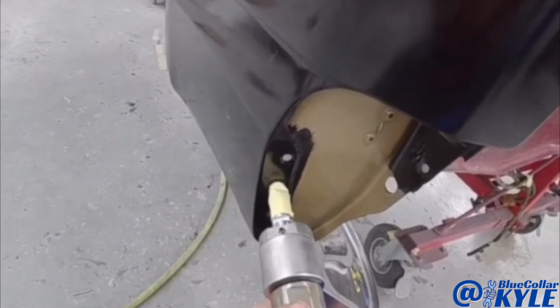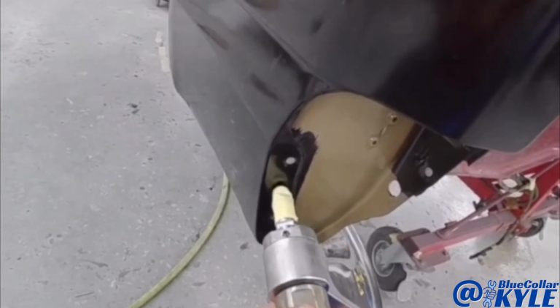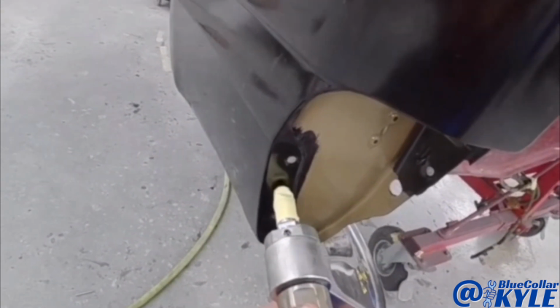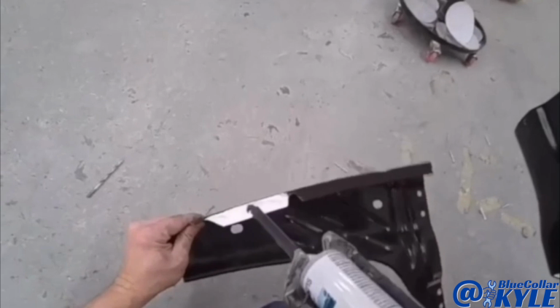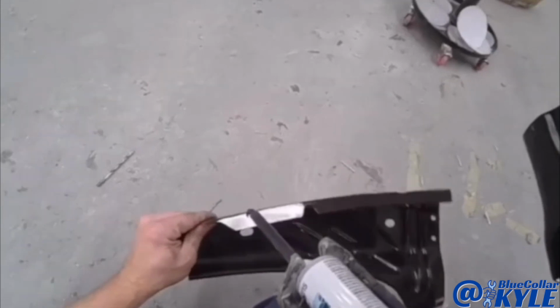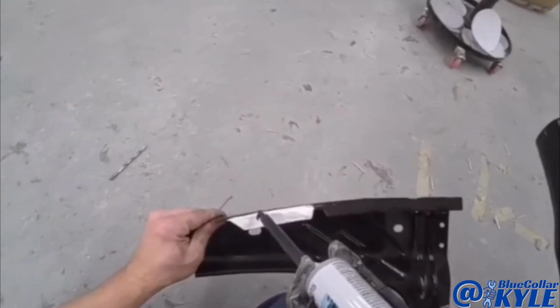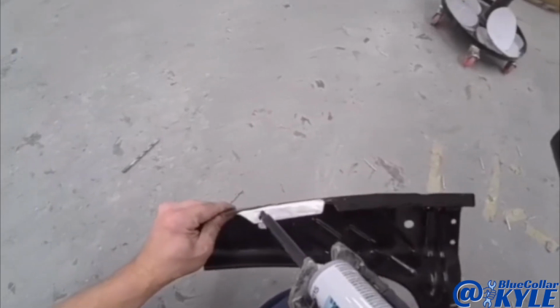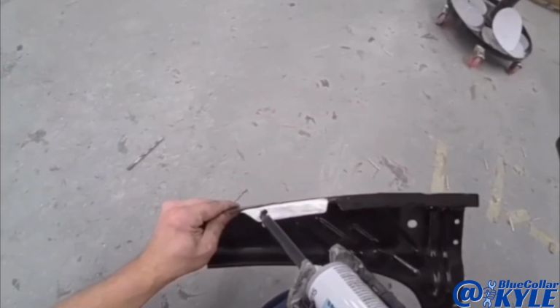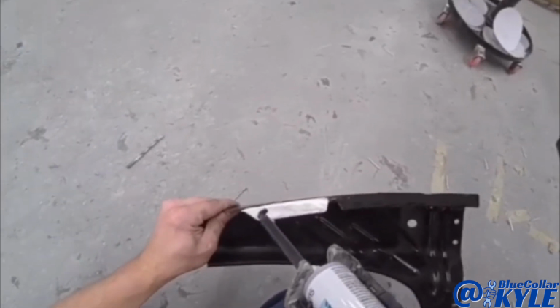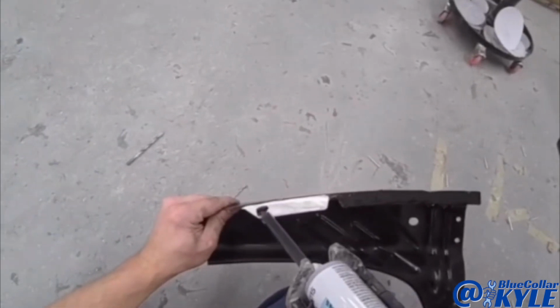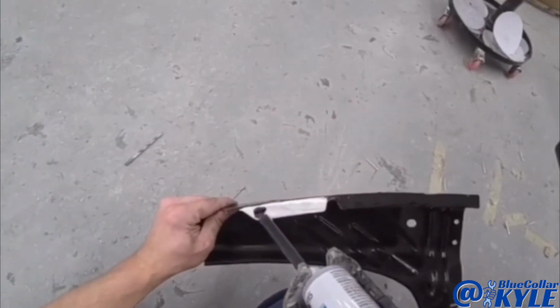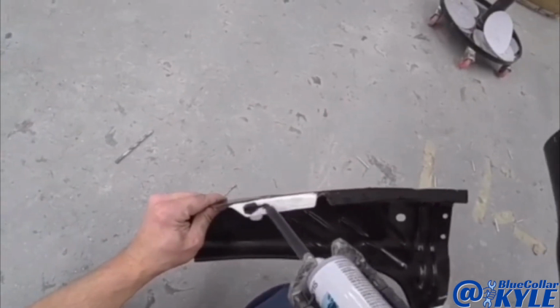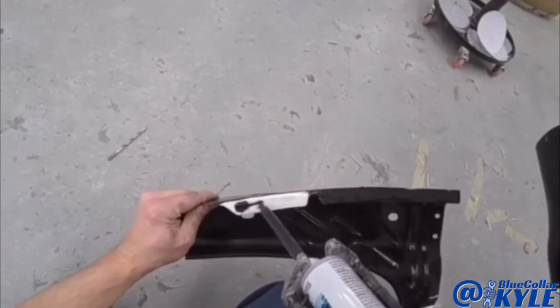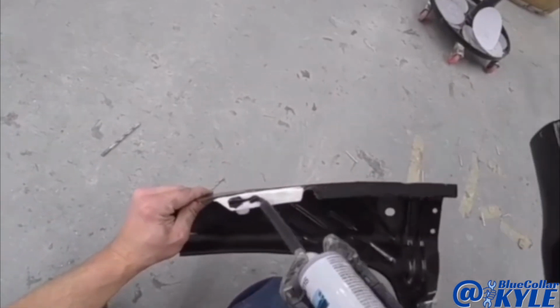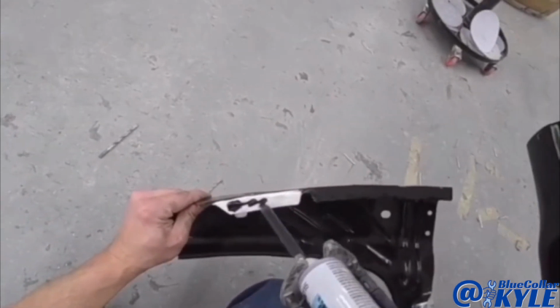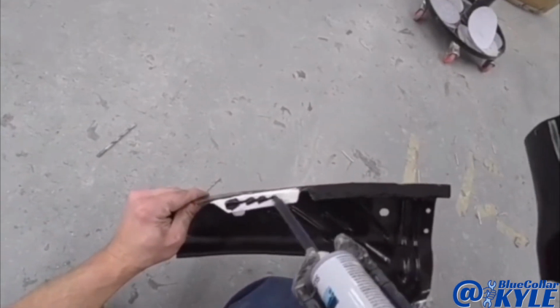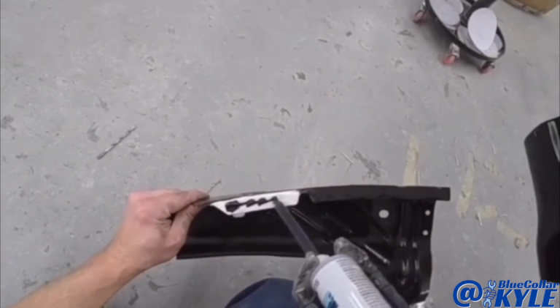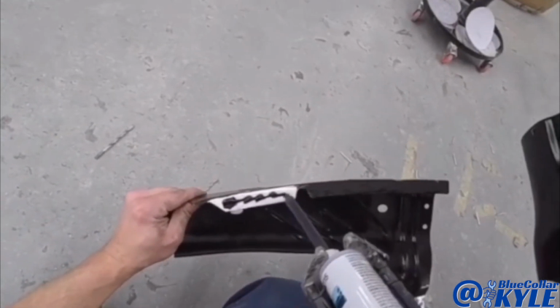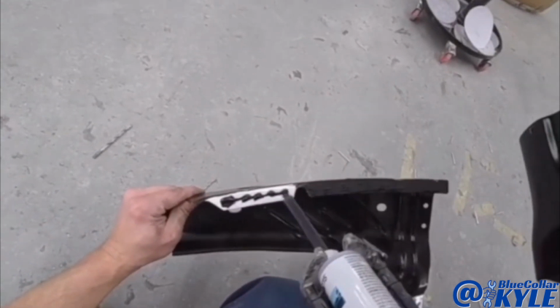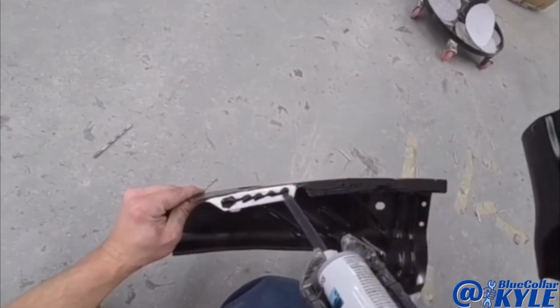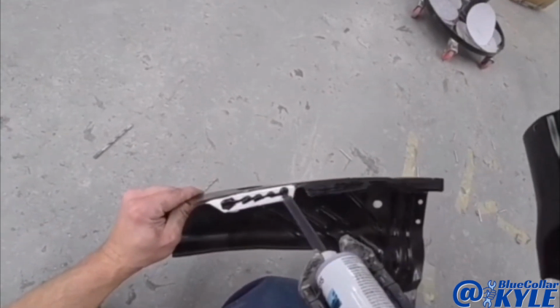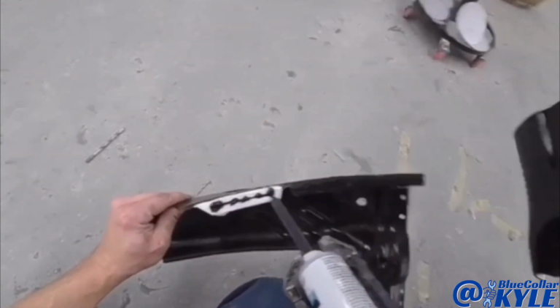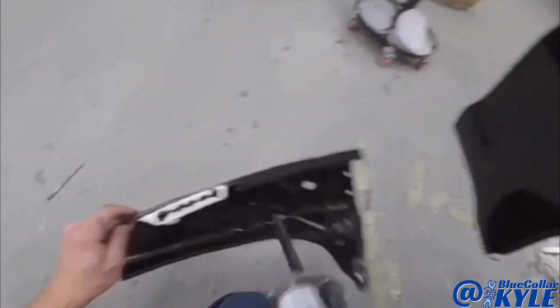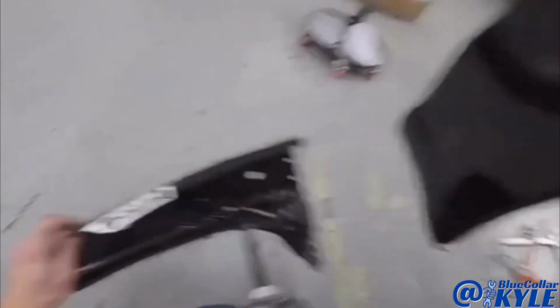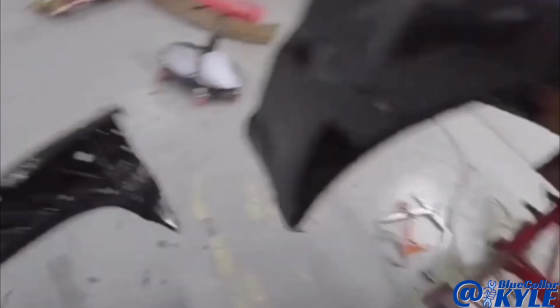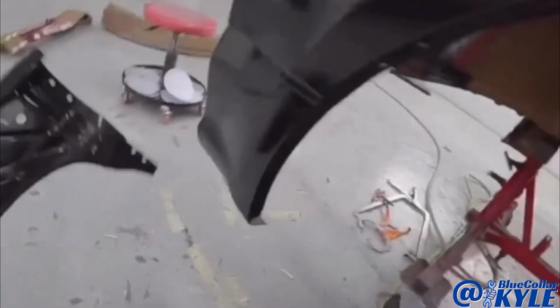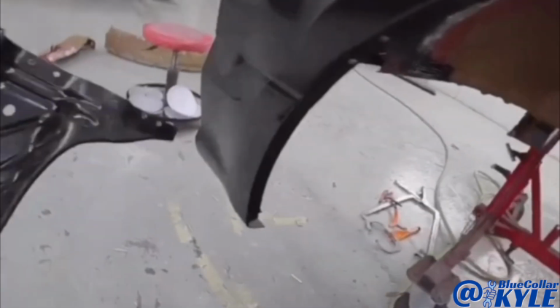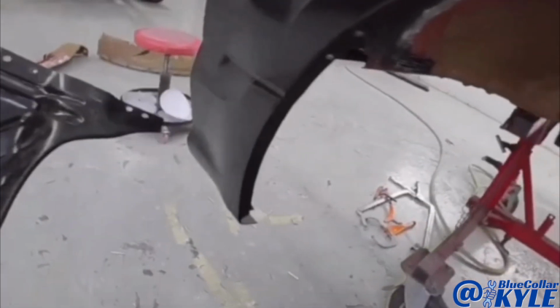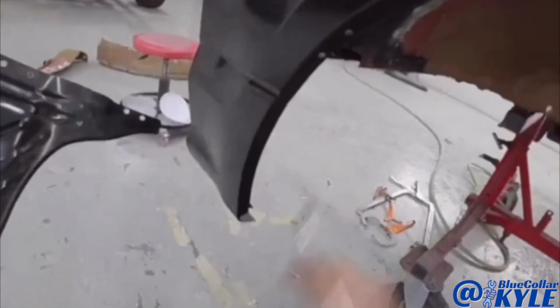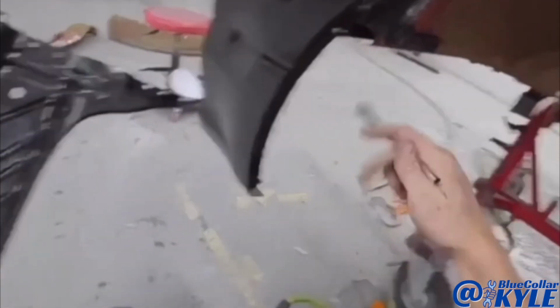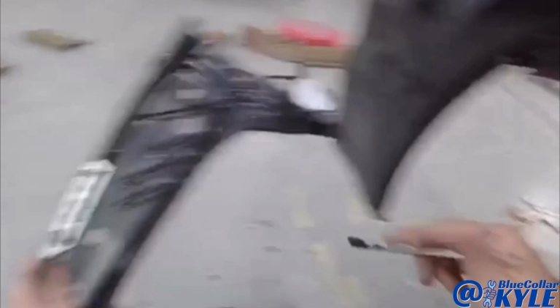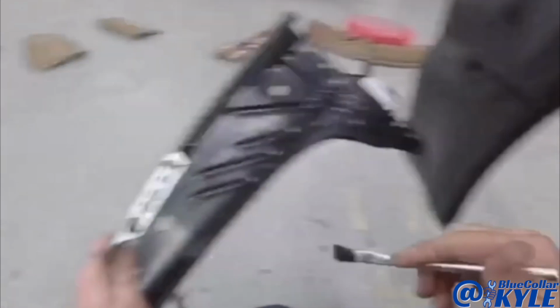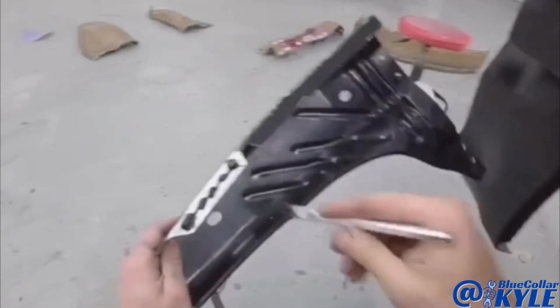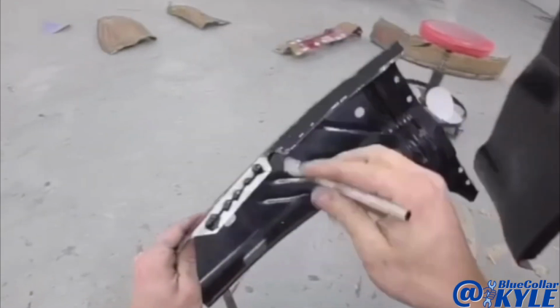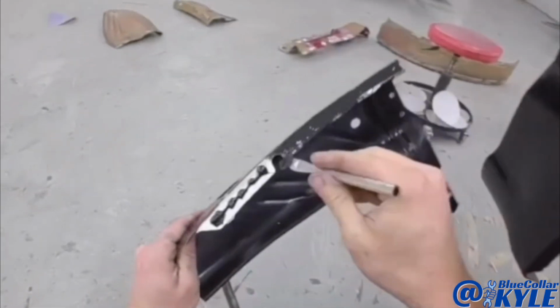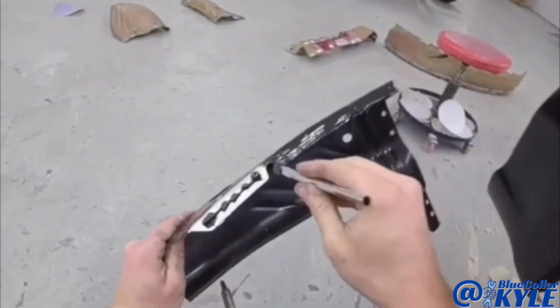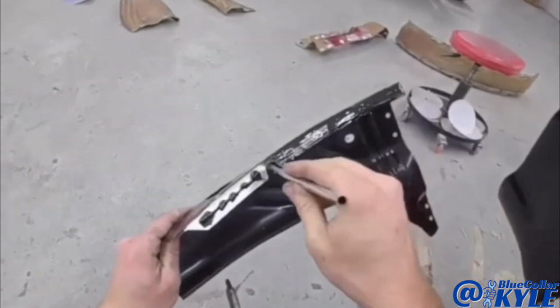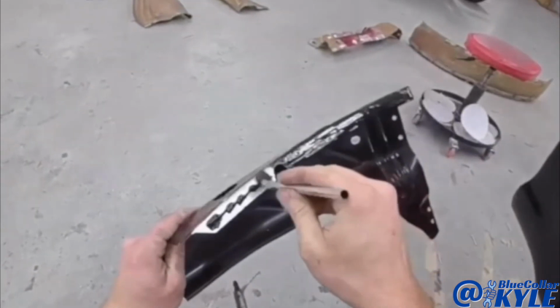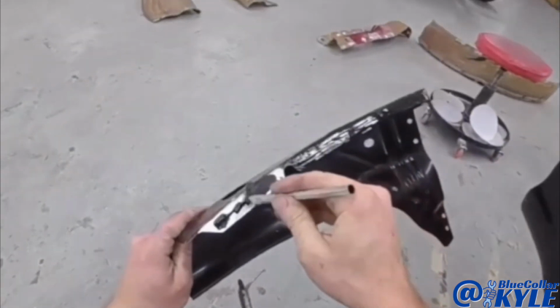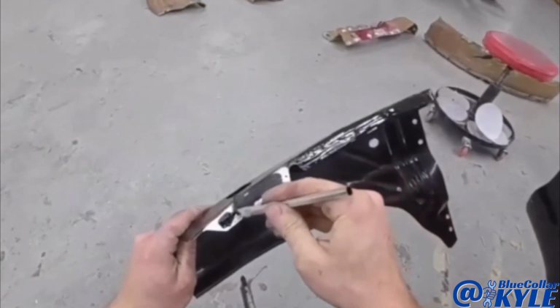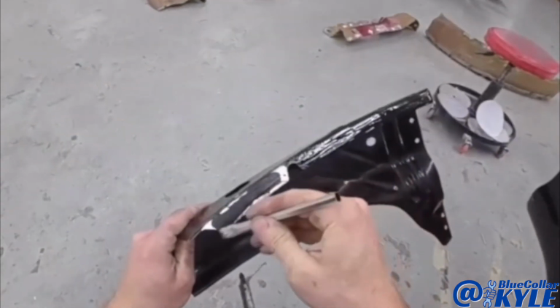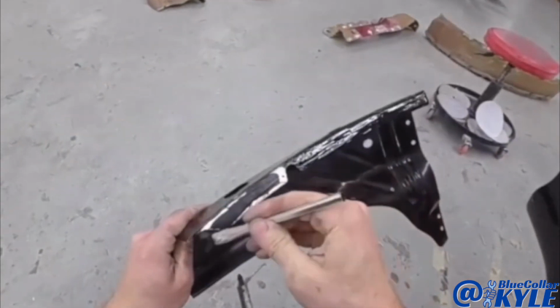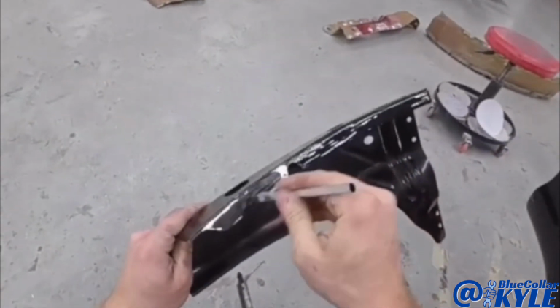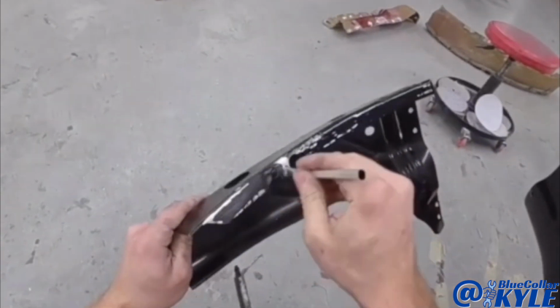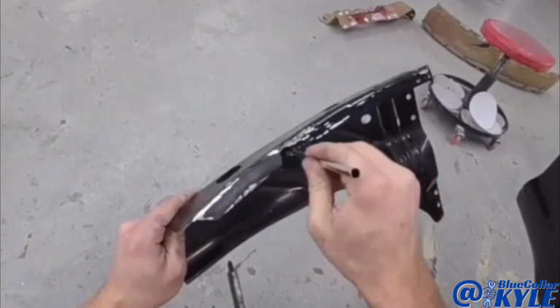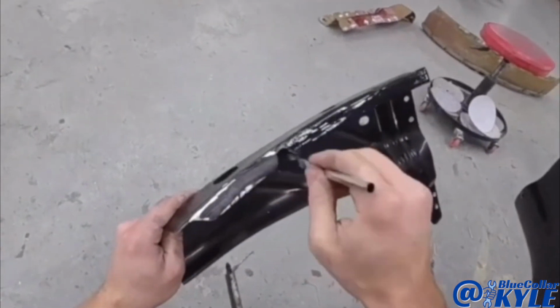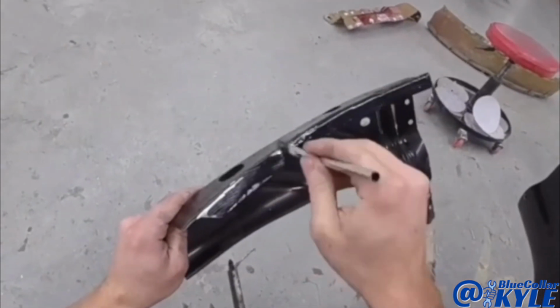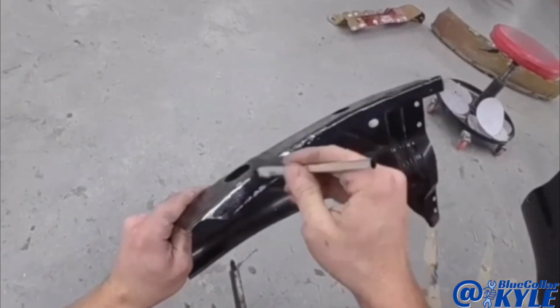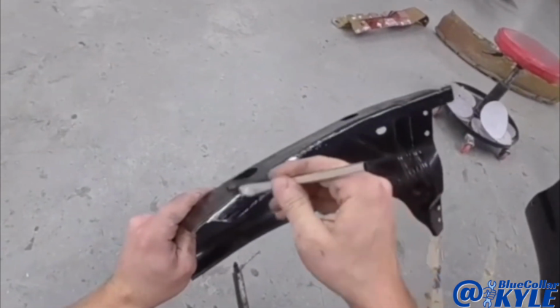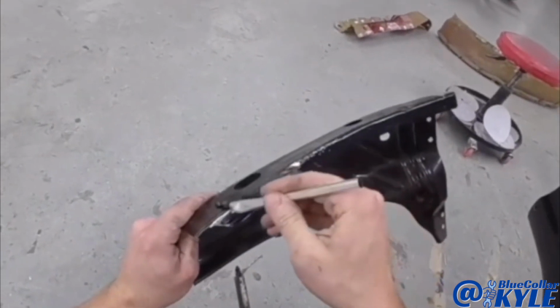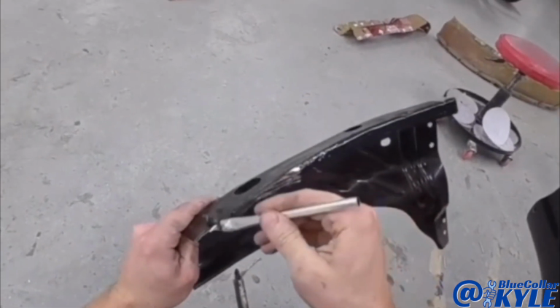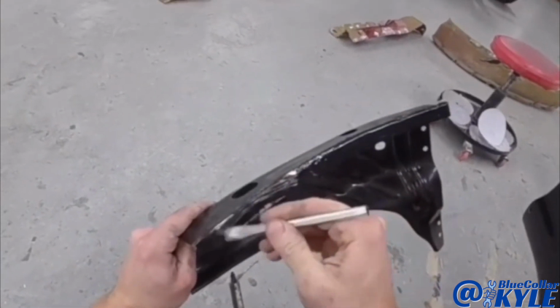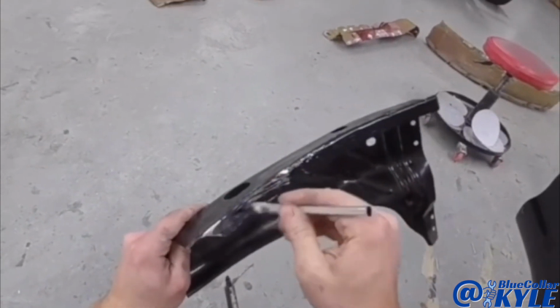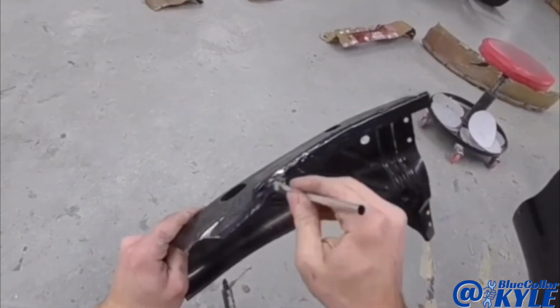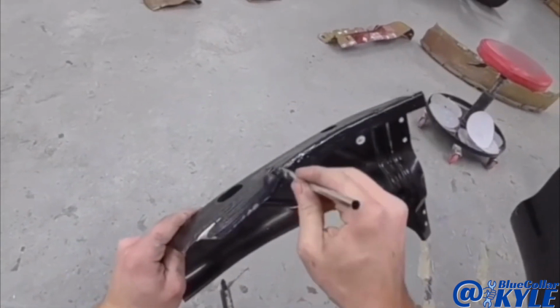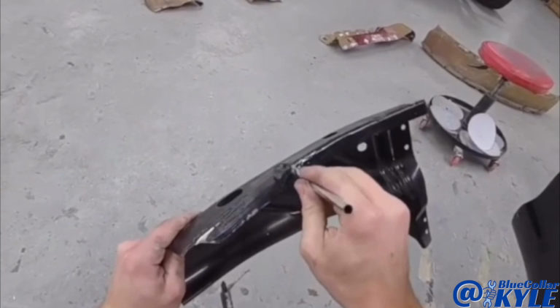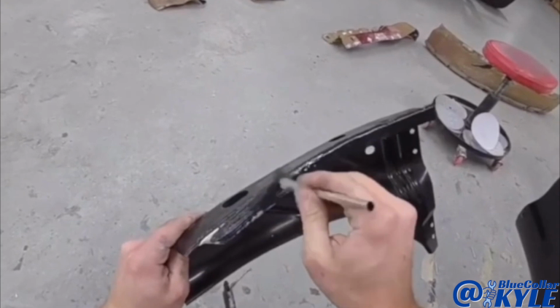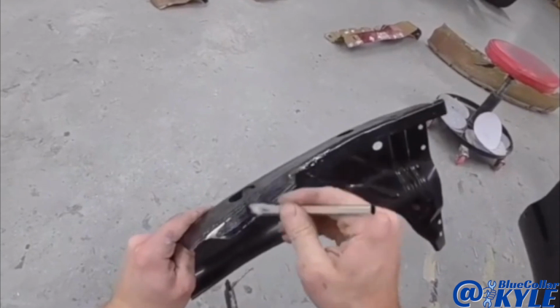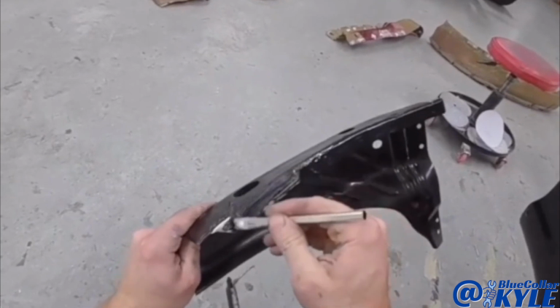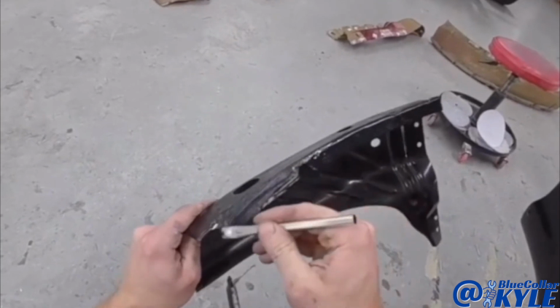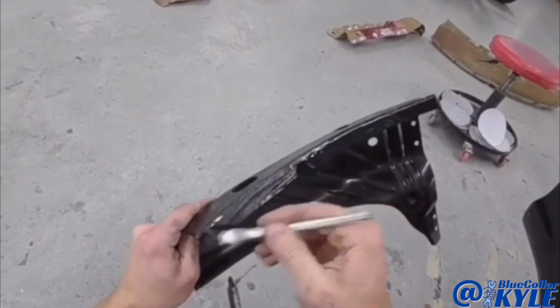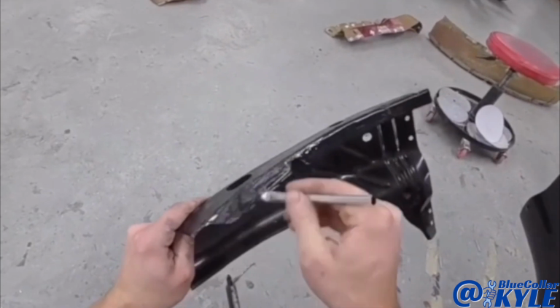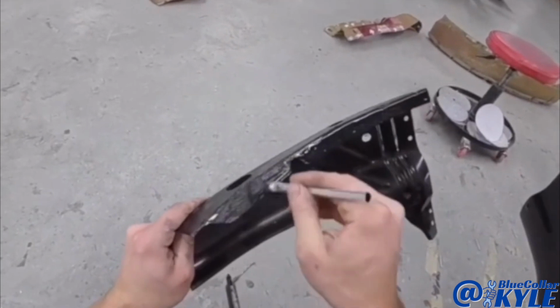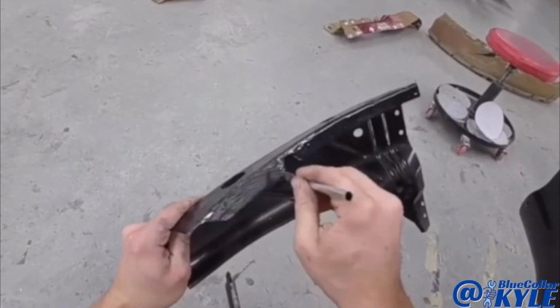Now I have these wheelhouse extensions that go in here. I'll go ahead and put those in as well.